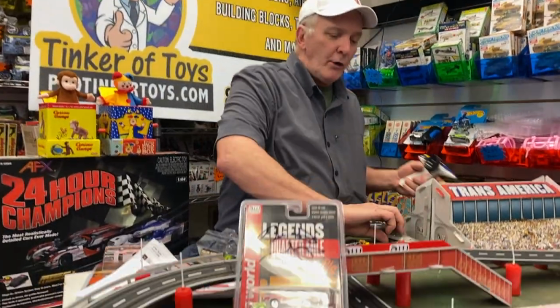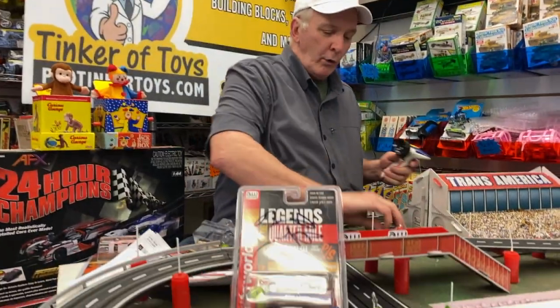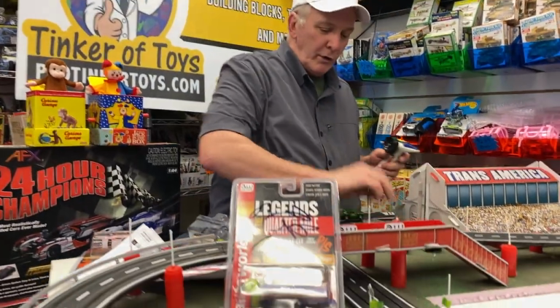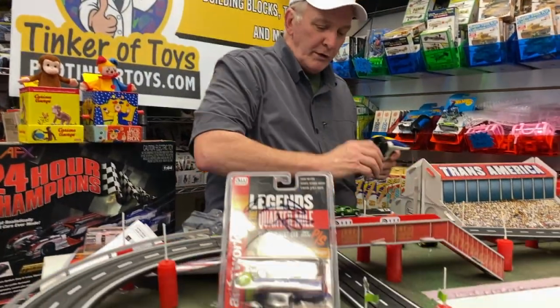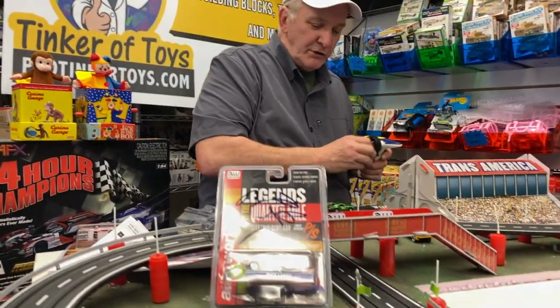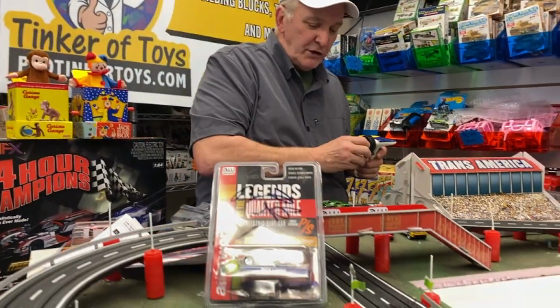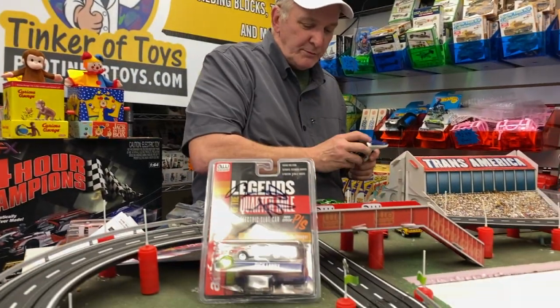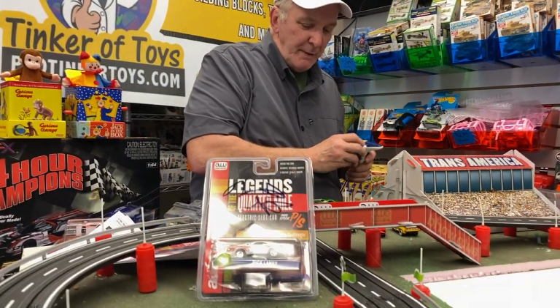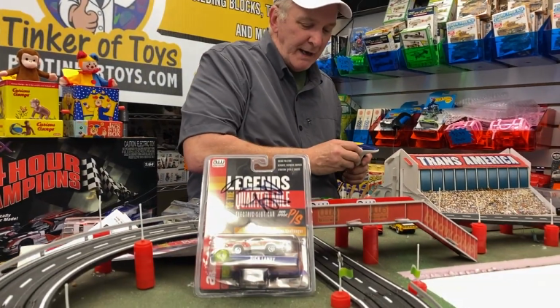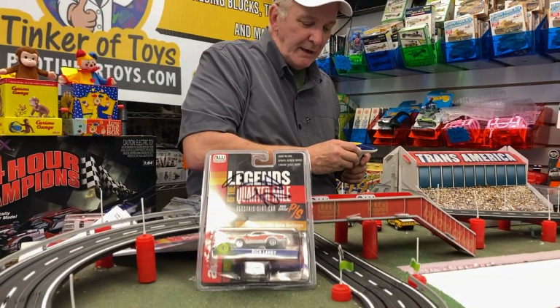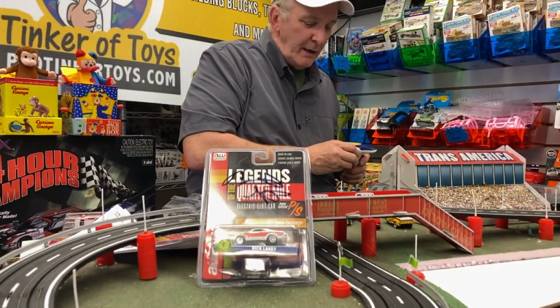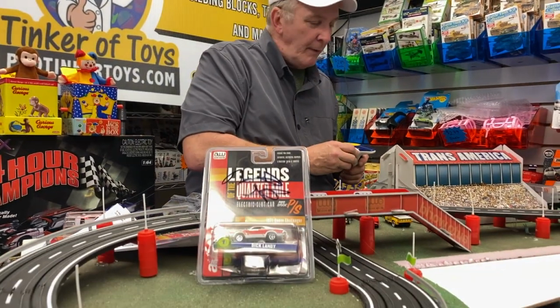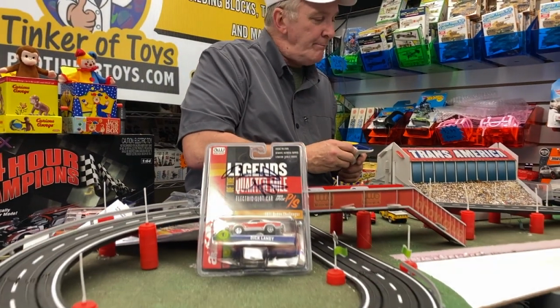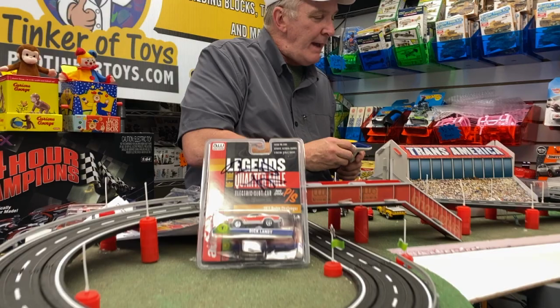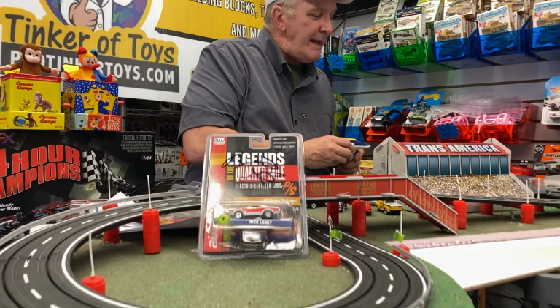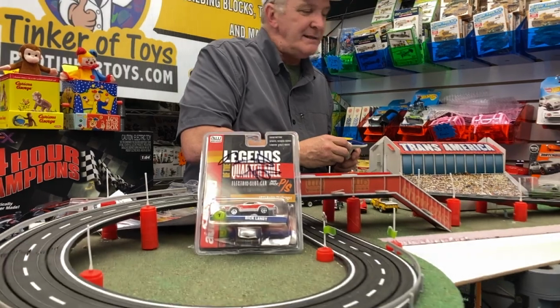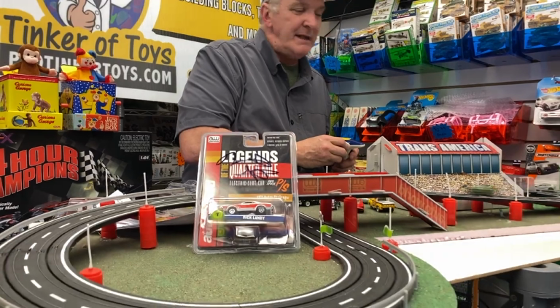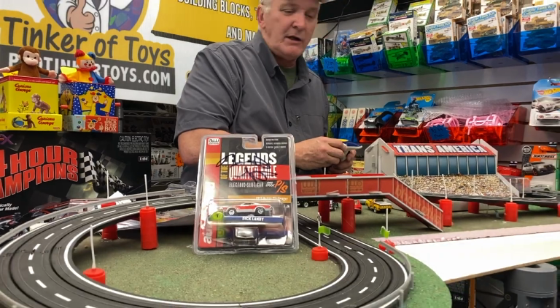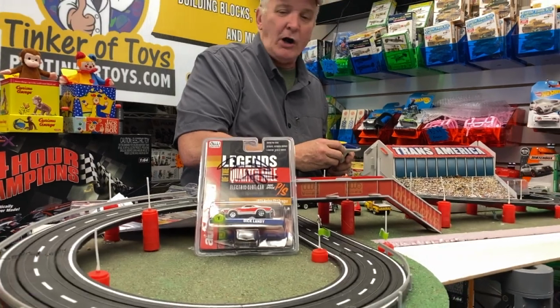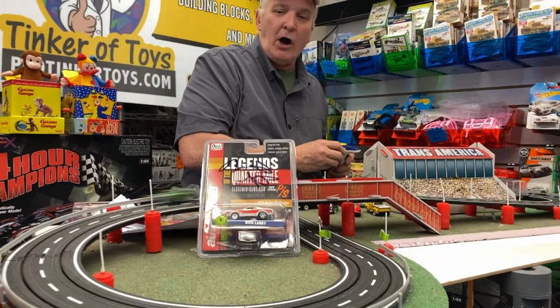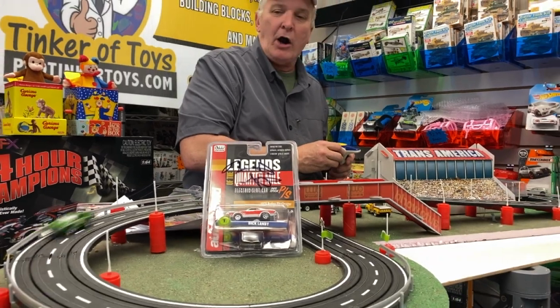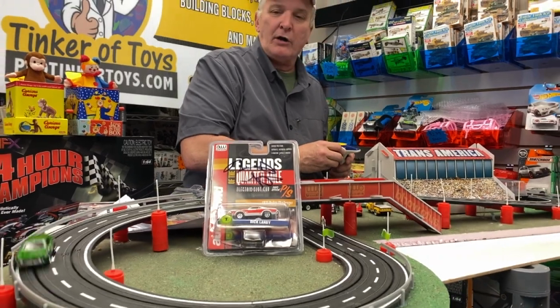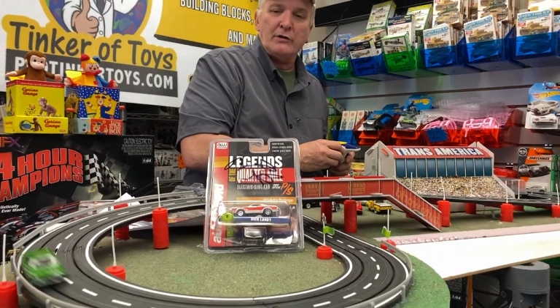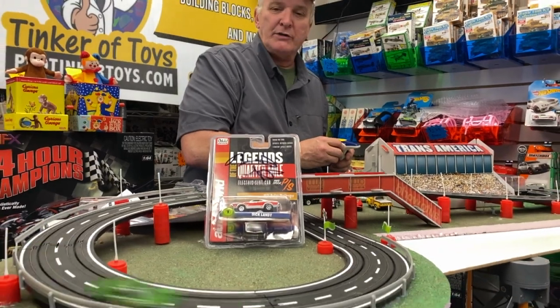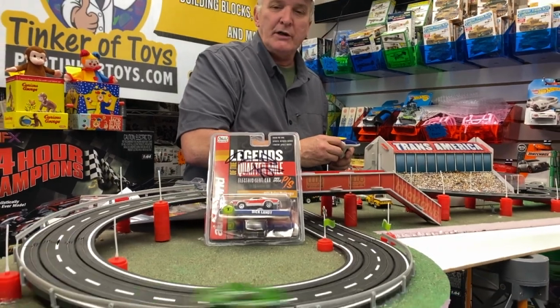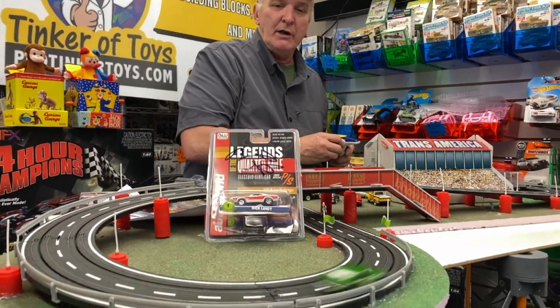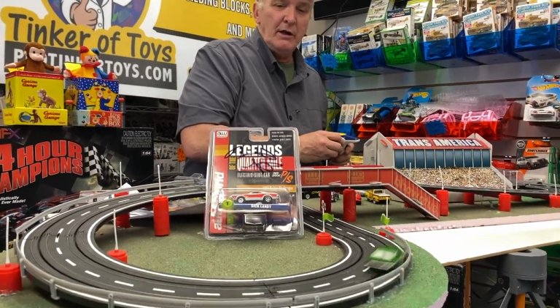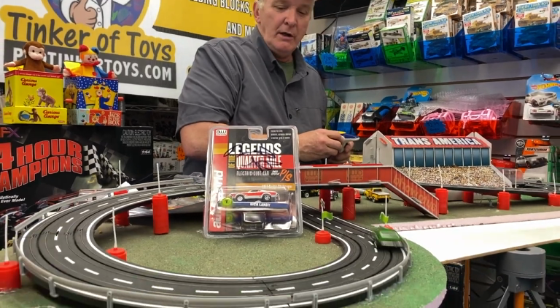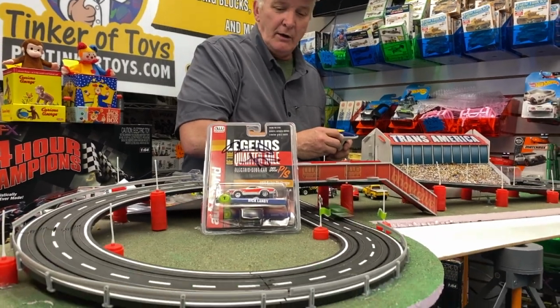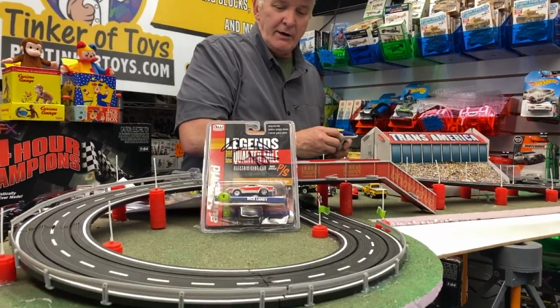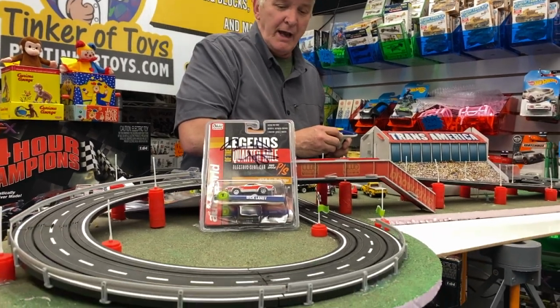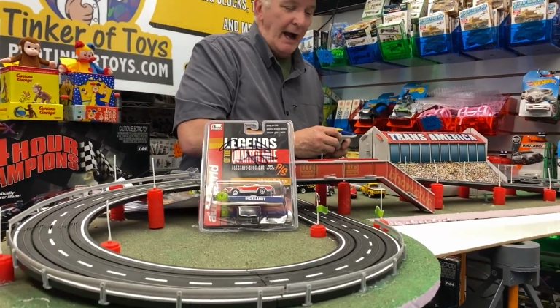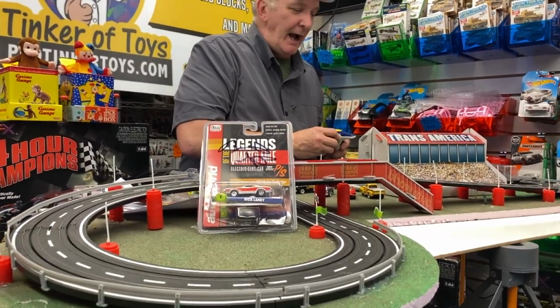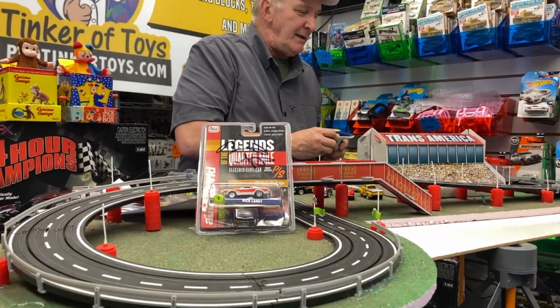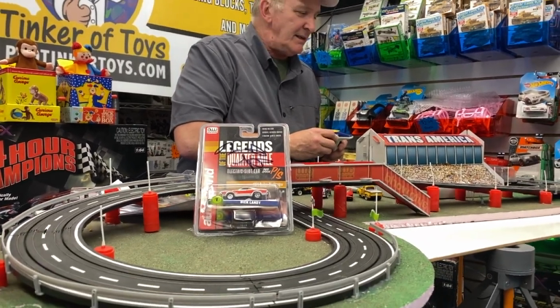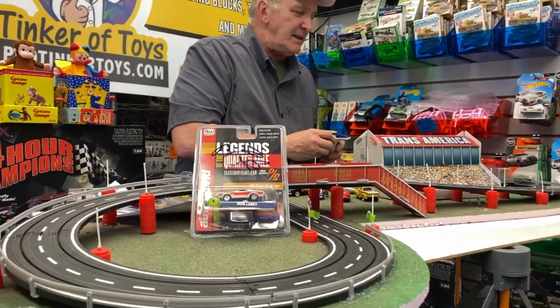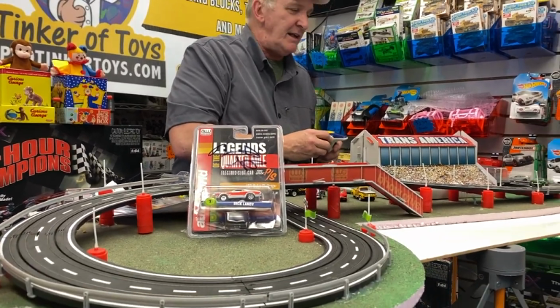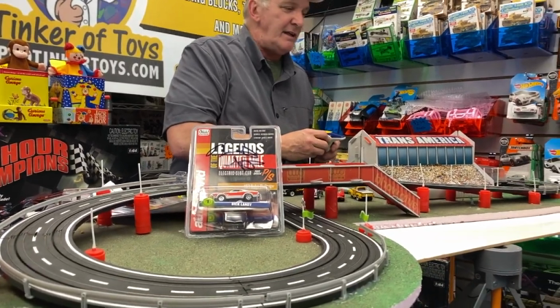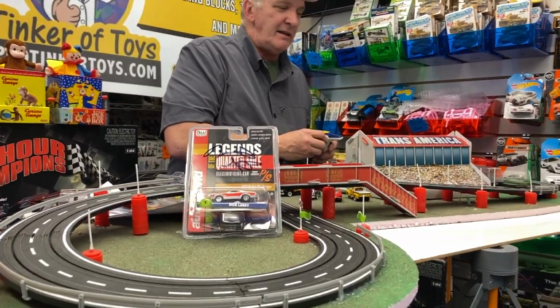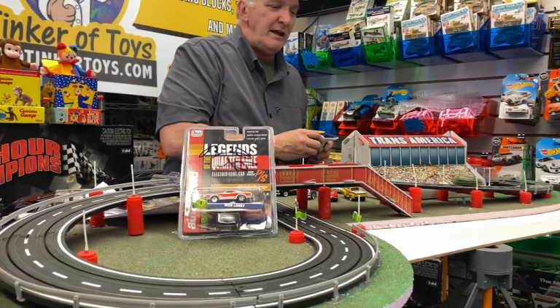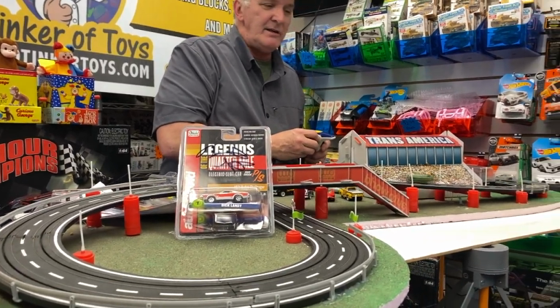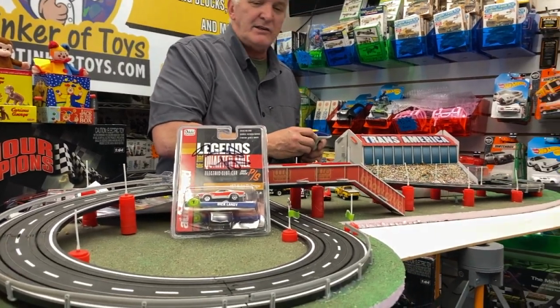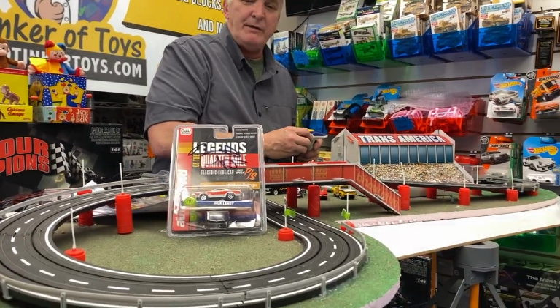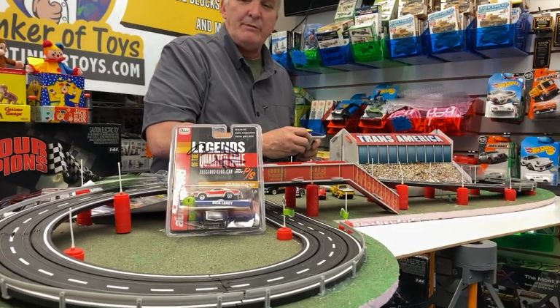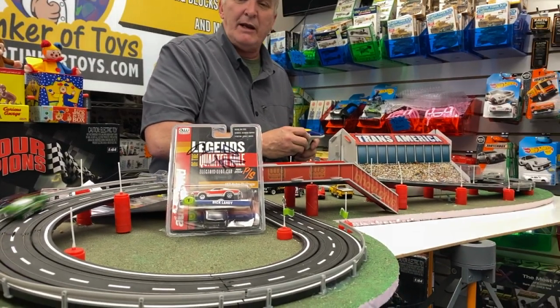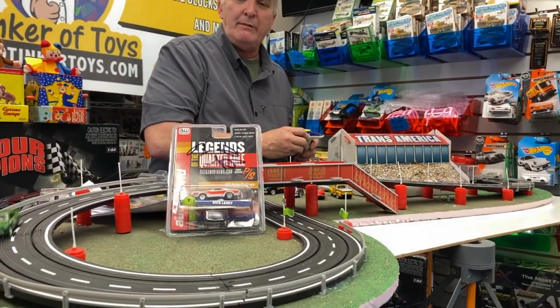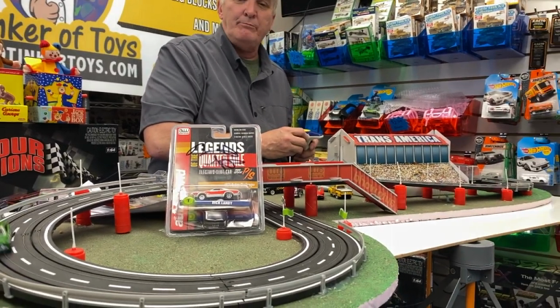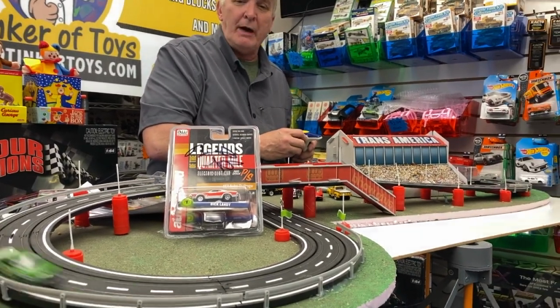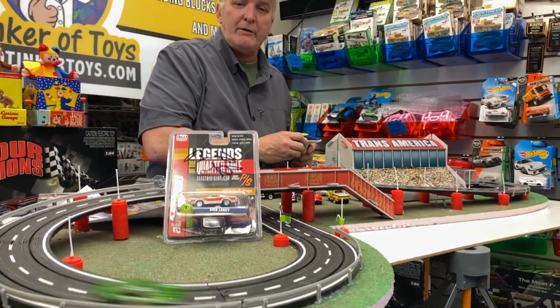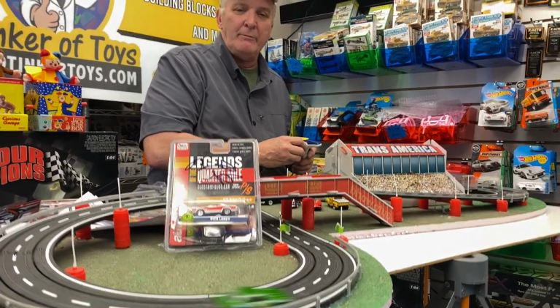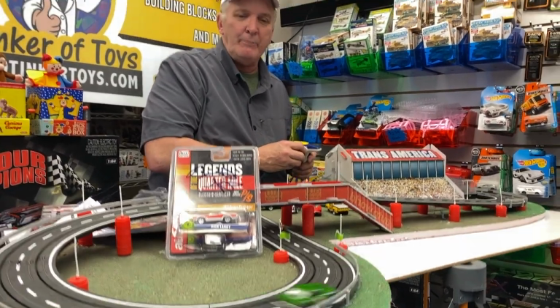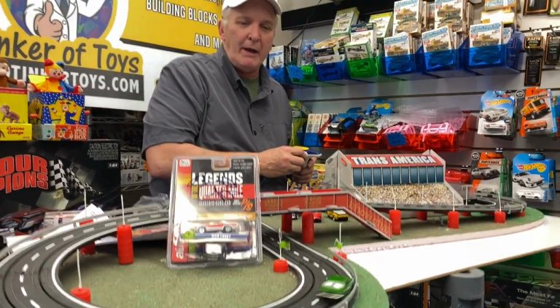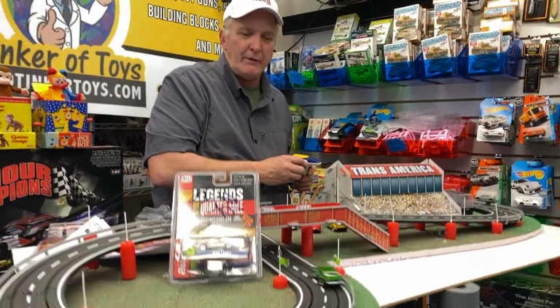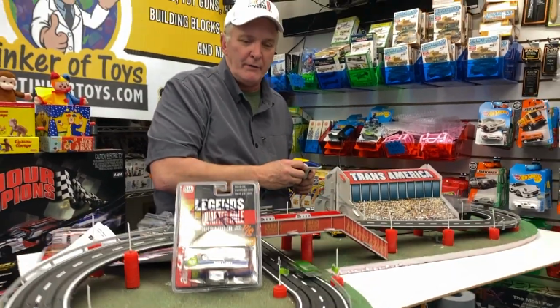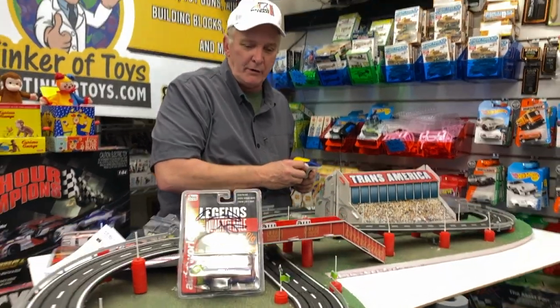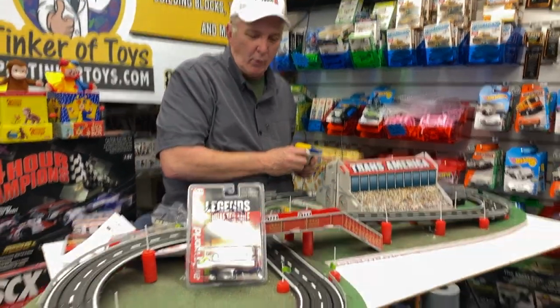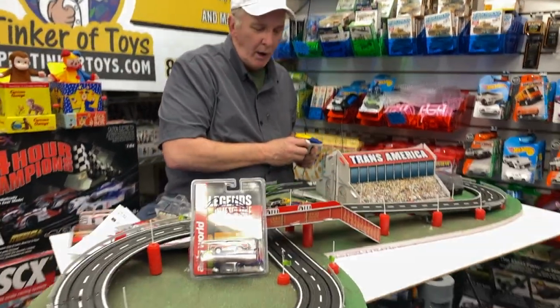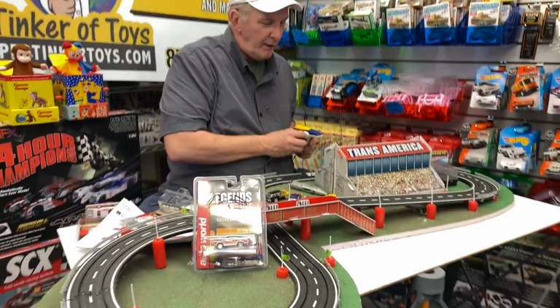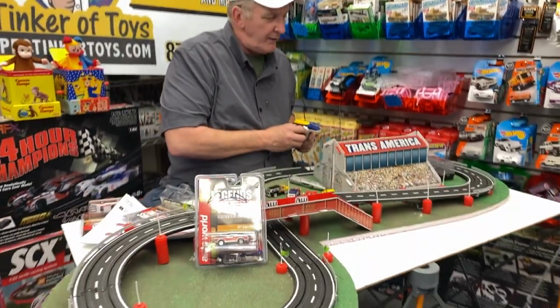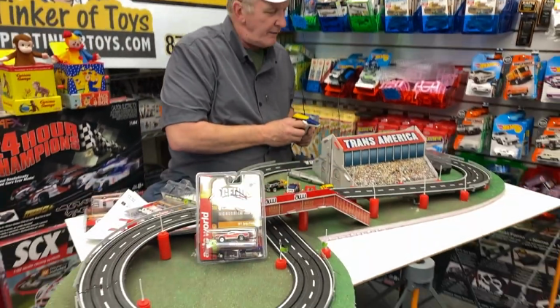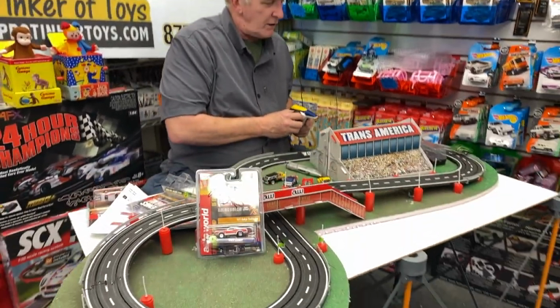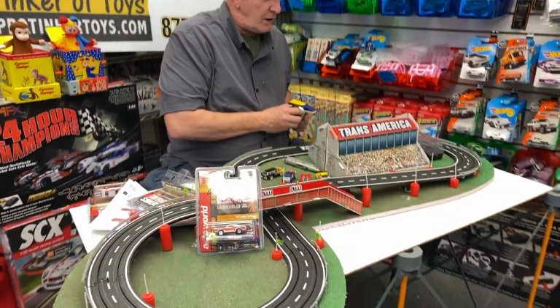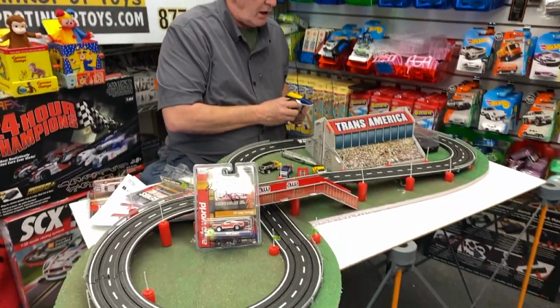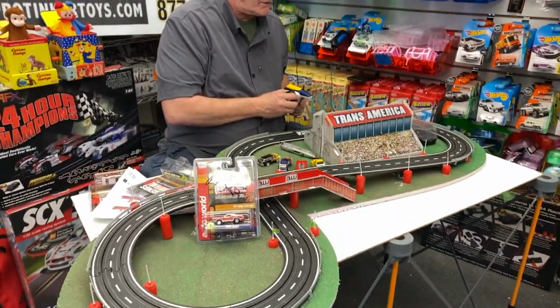AutoWorld is just making amazing cars. I just think that they just keep getting better and better, and the quality of their cars...